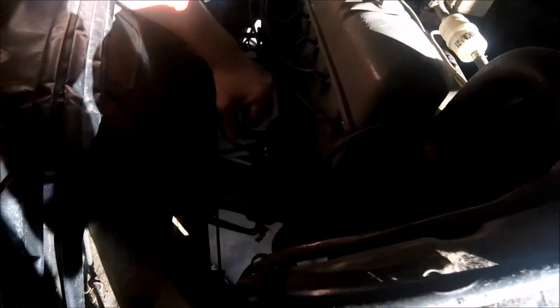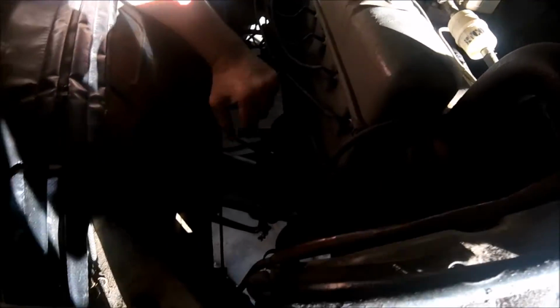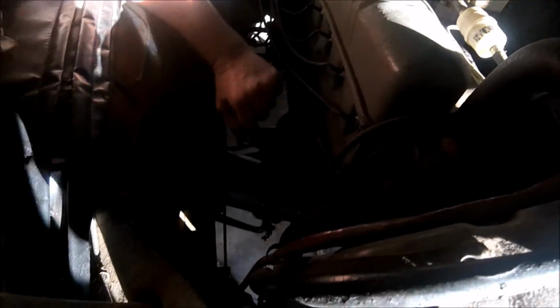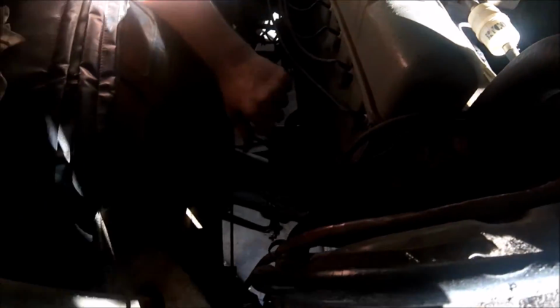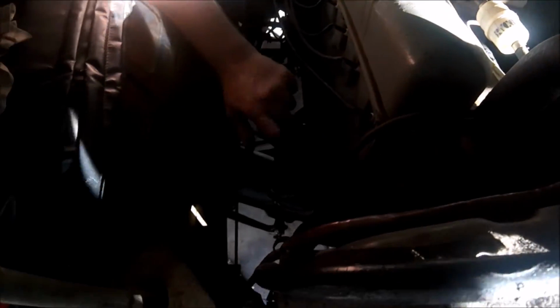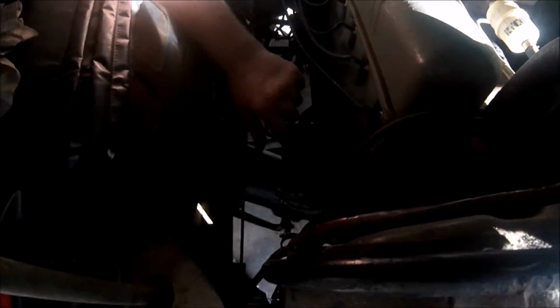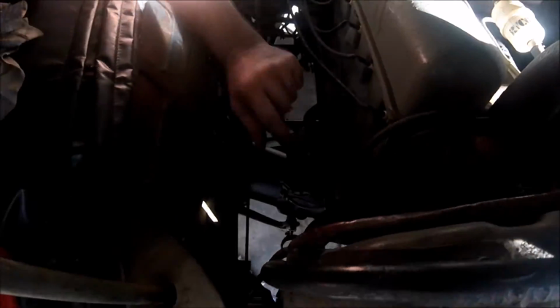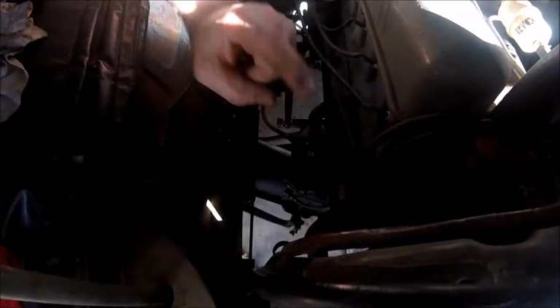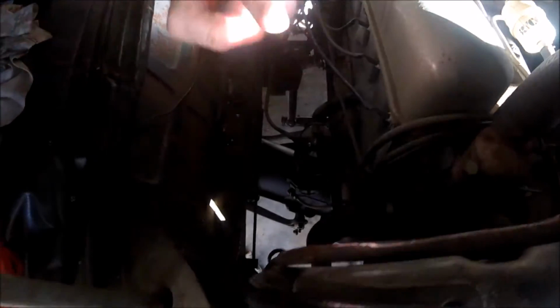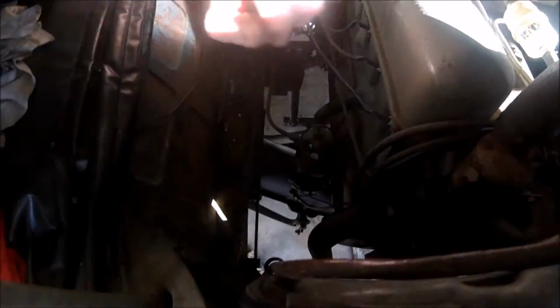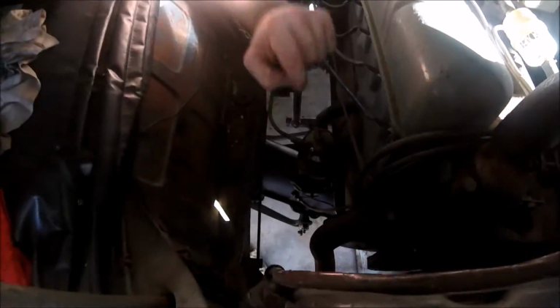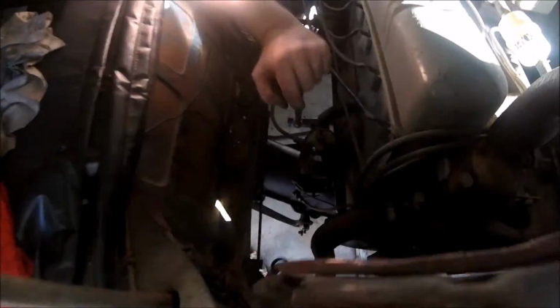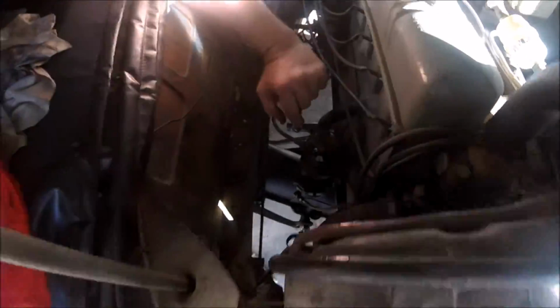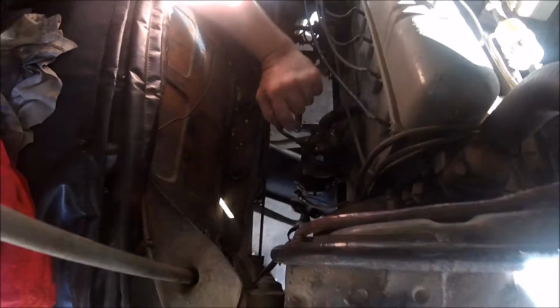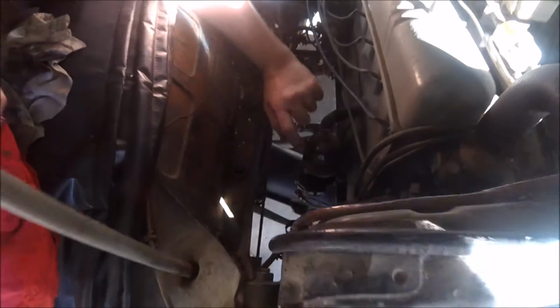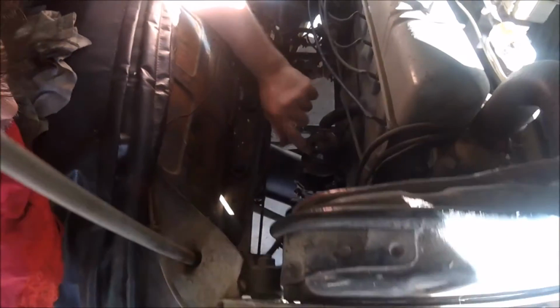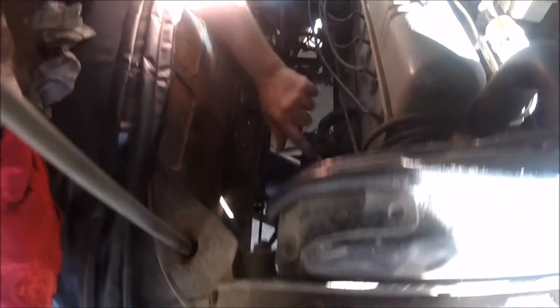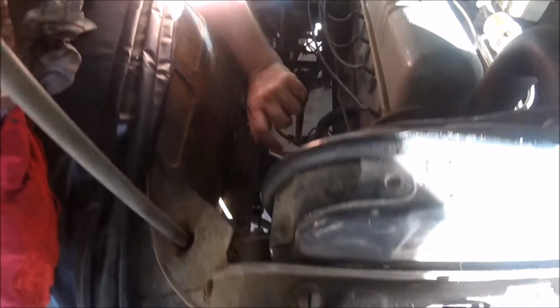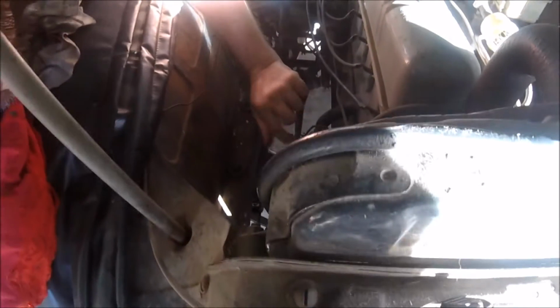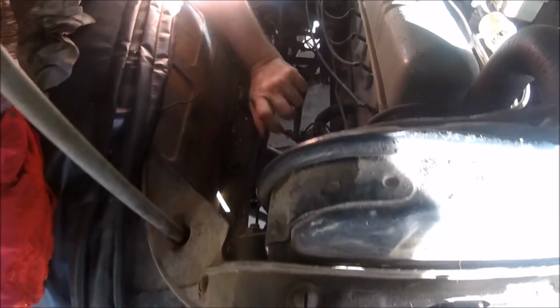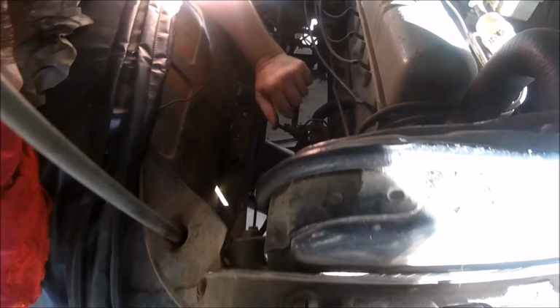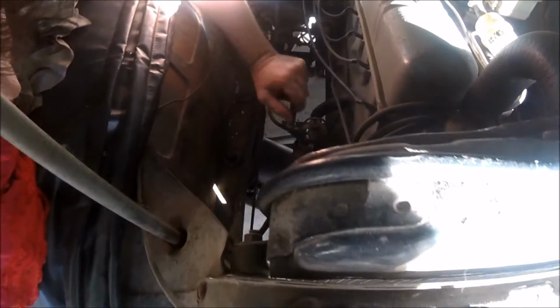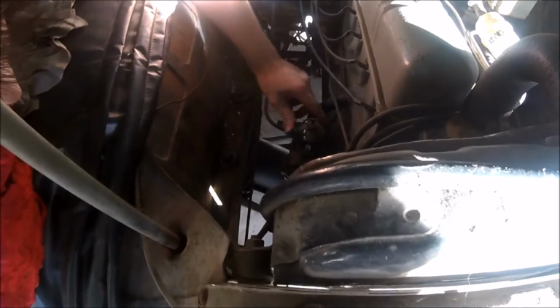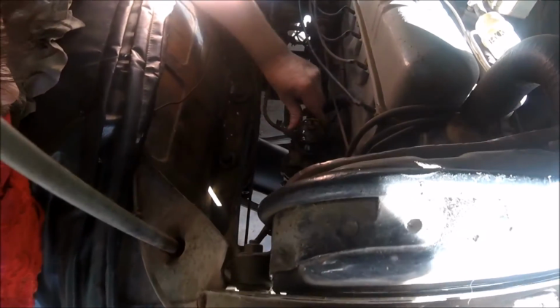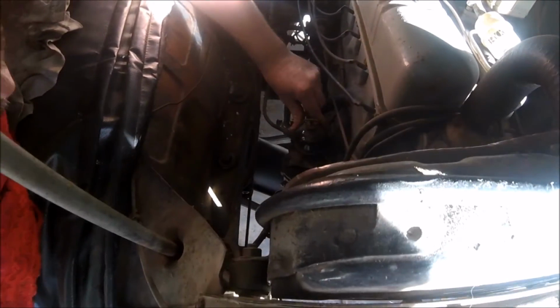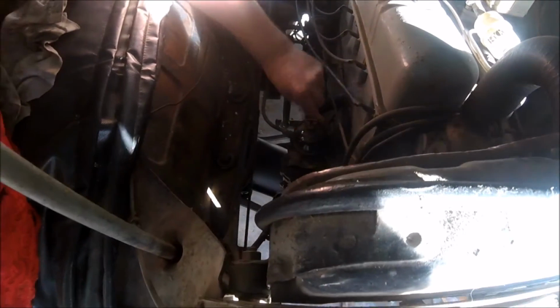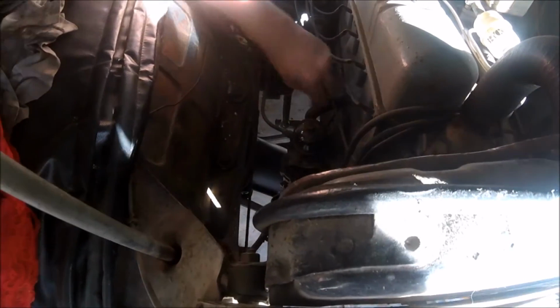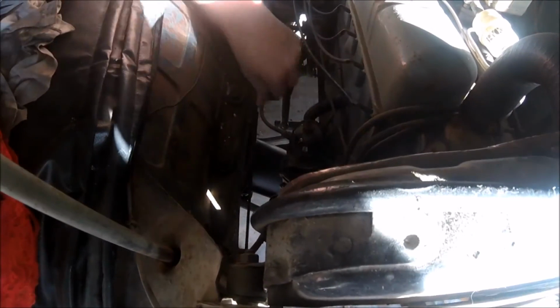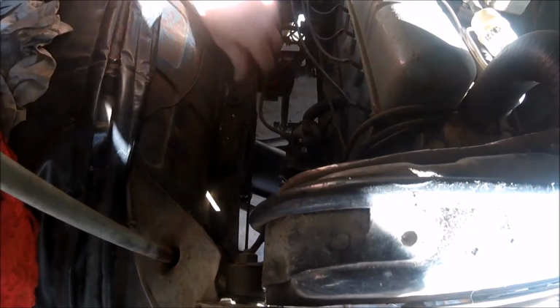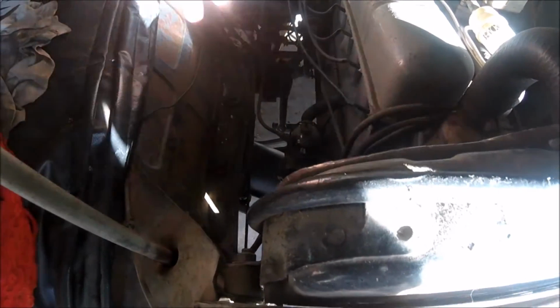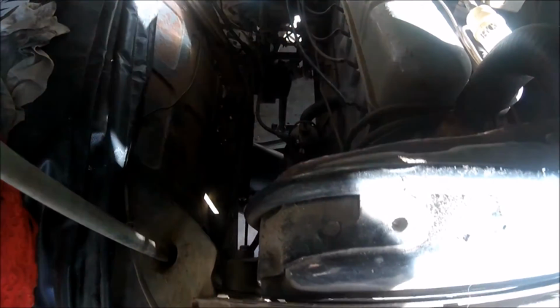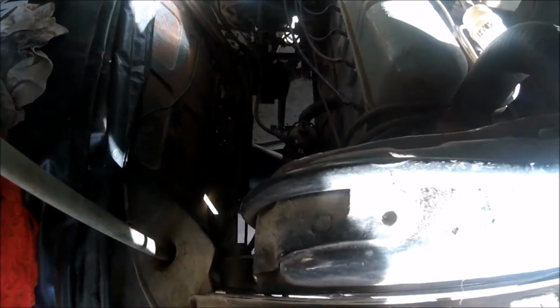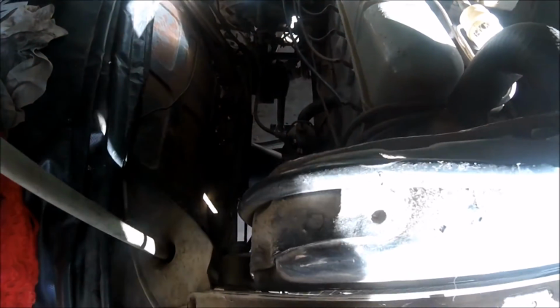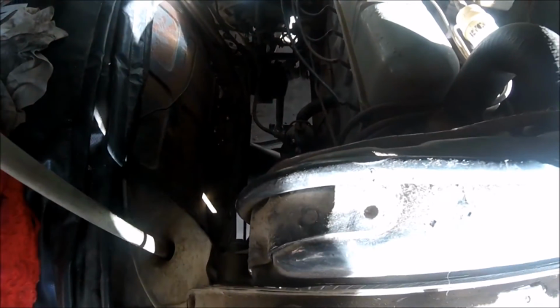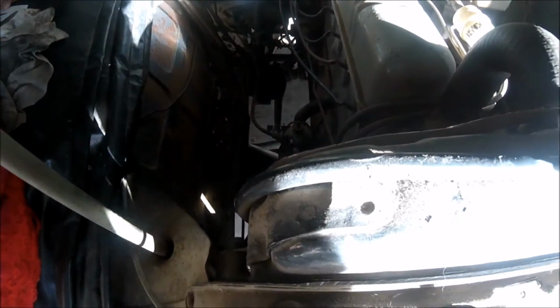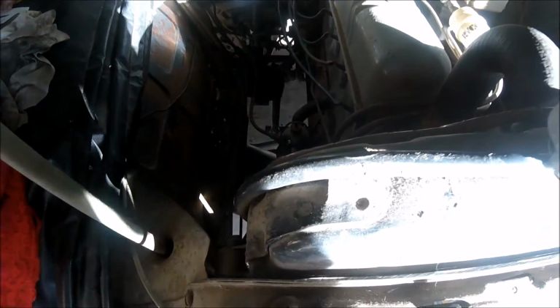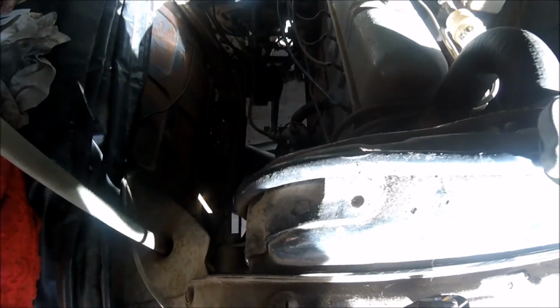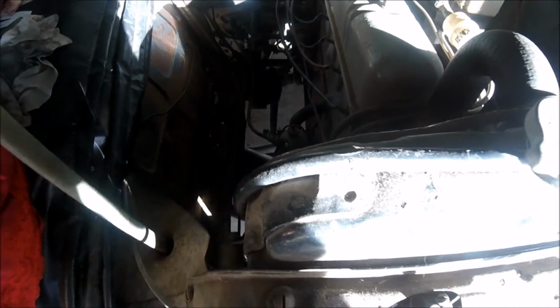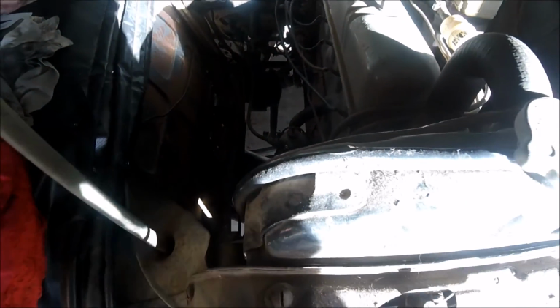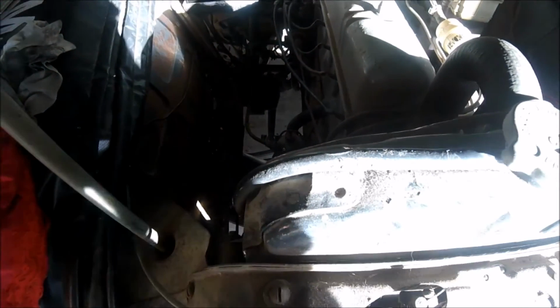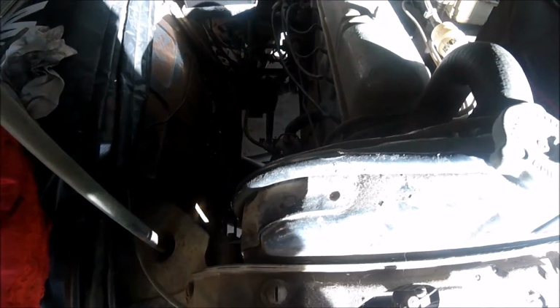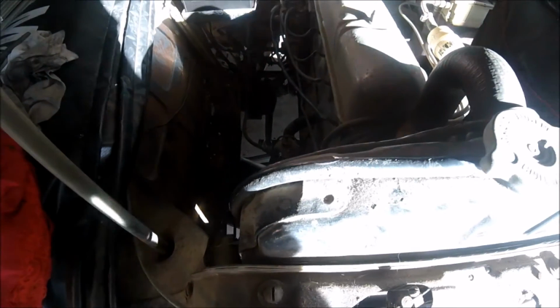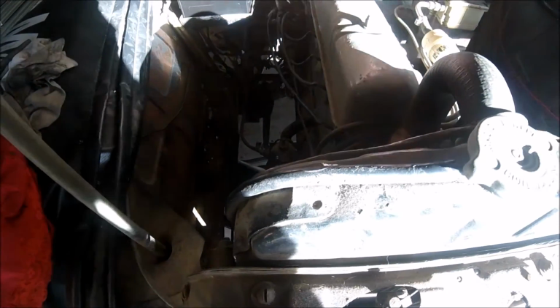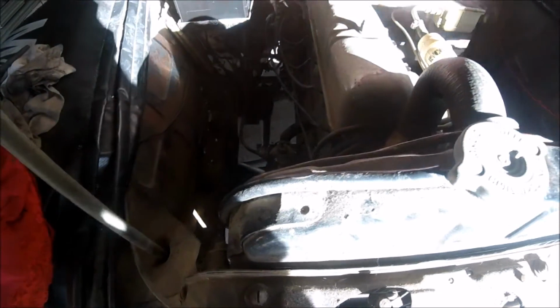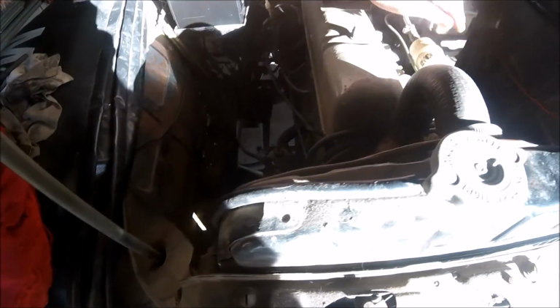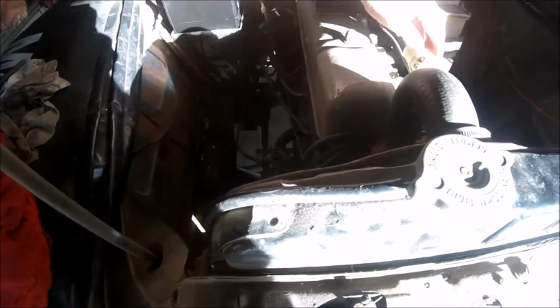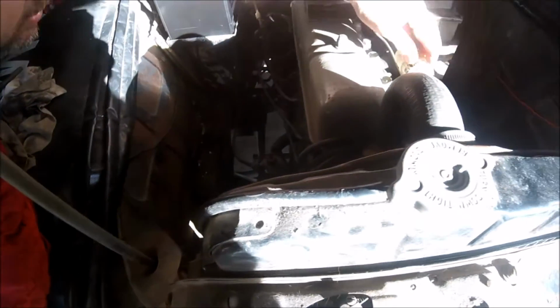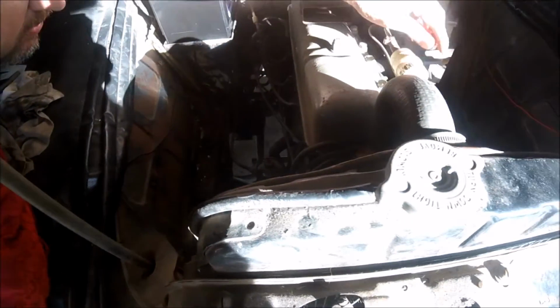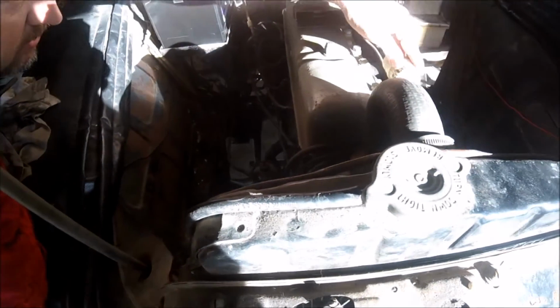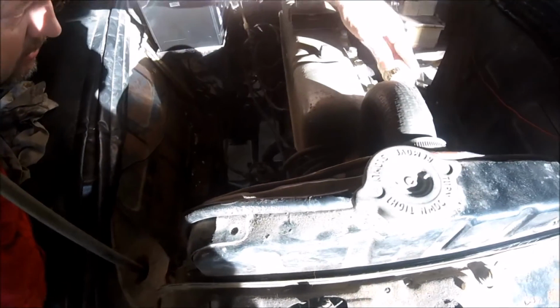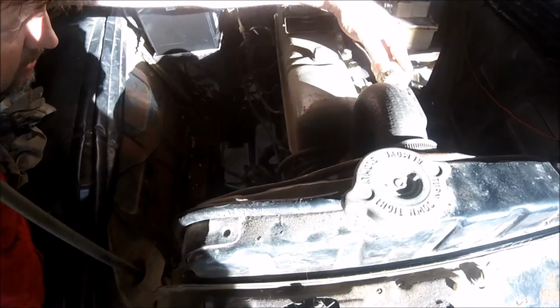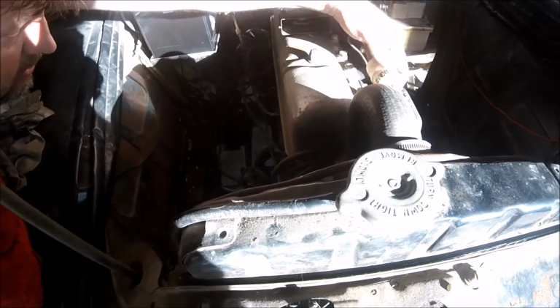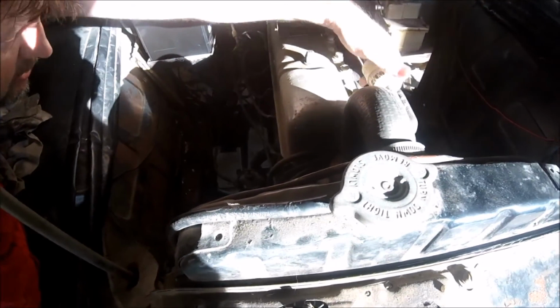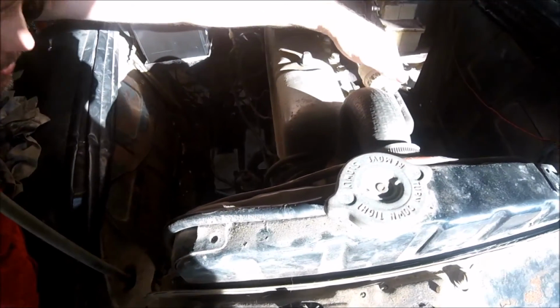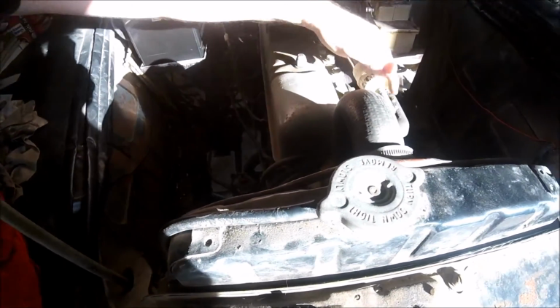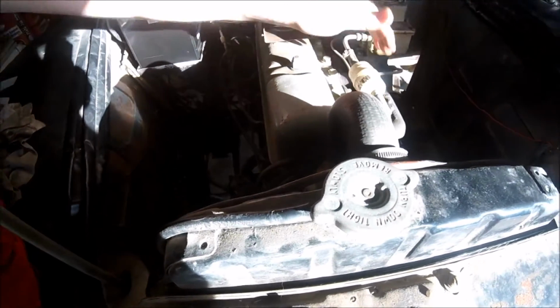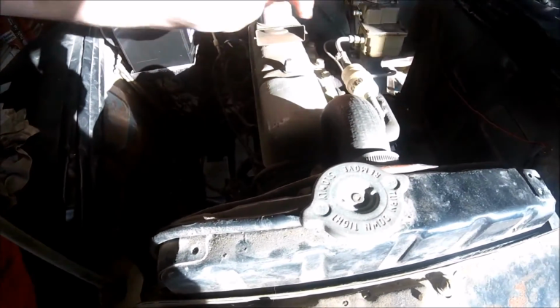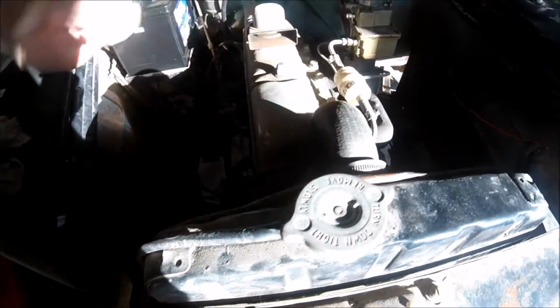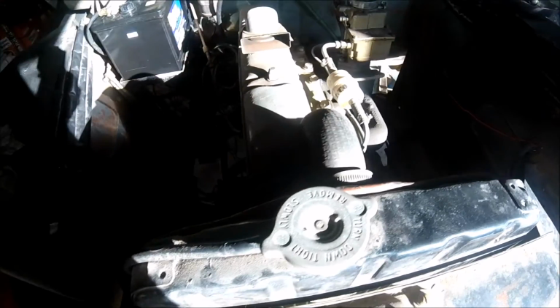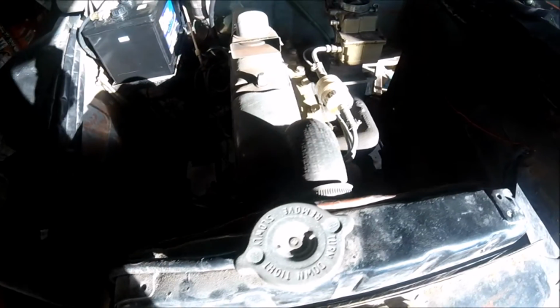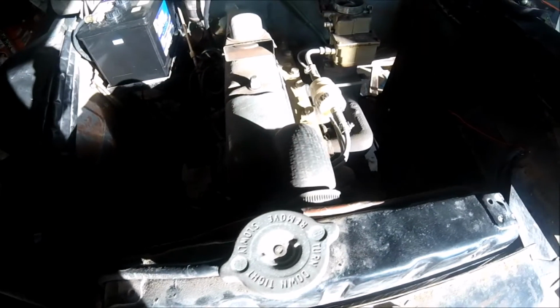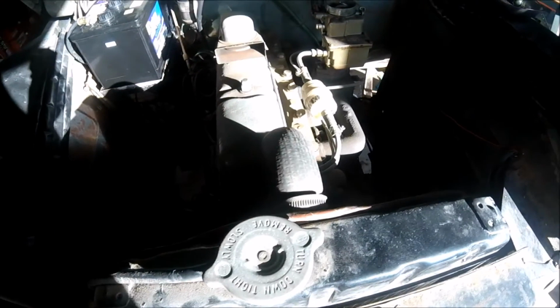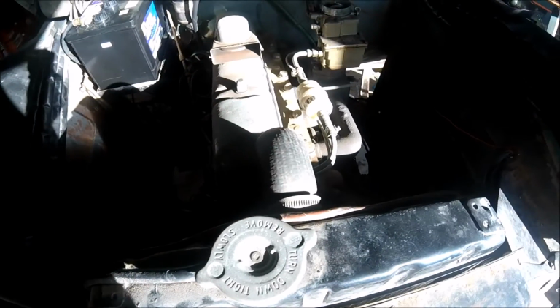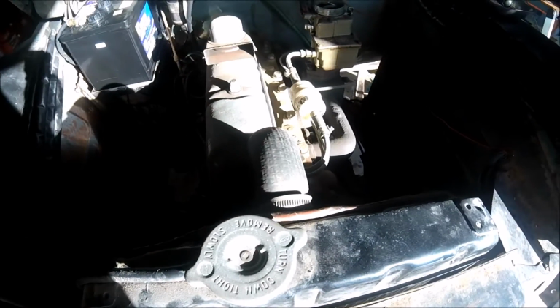Usually it looks like a fan. Usually it's the top one, so it may be pumping something. Let's see if it runs out.